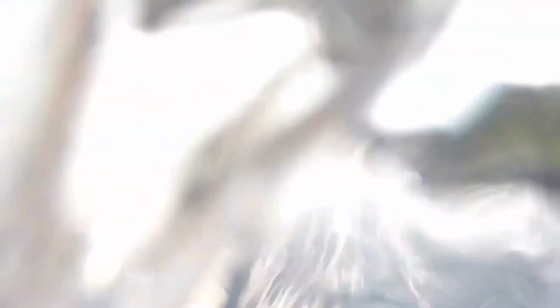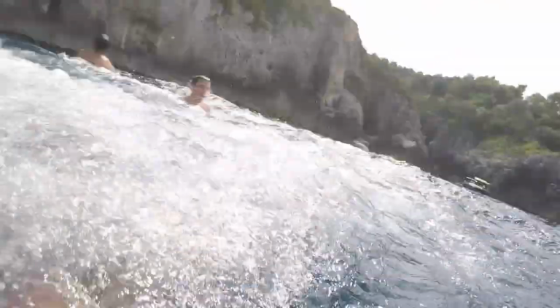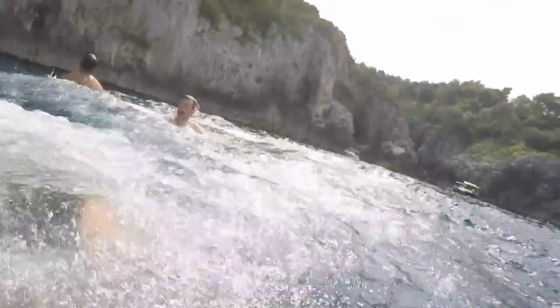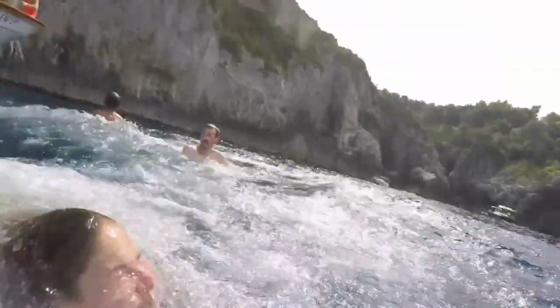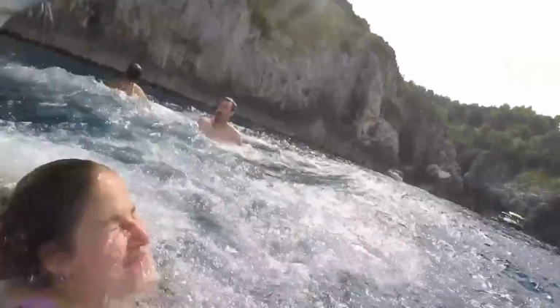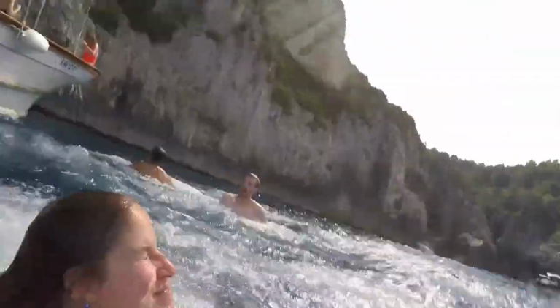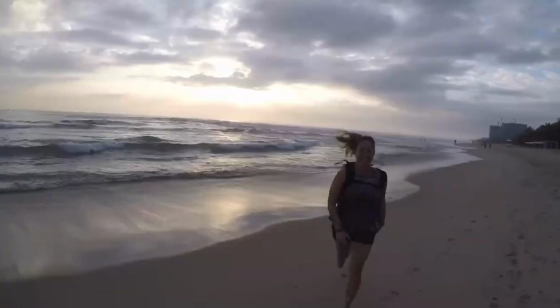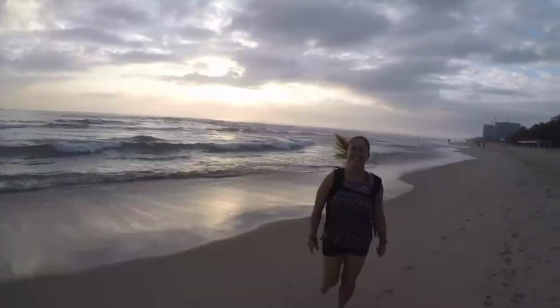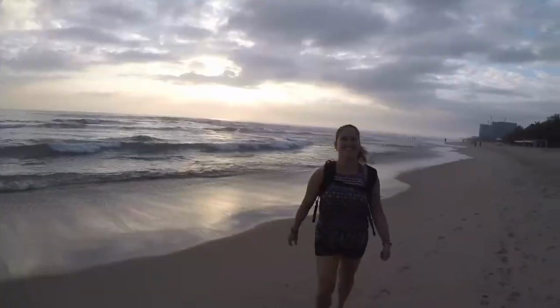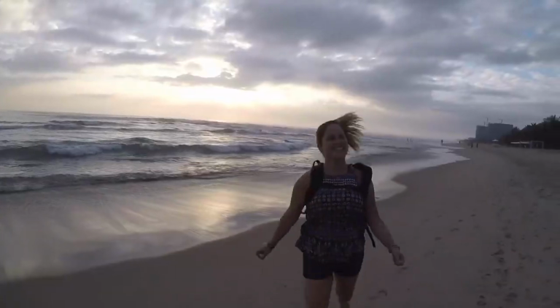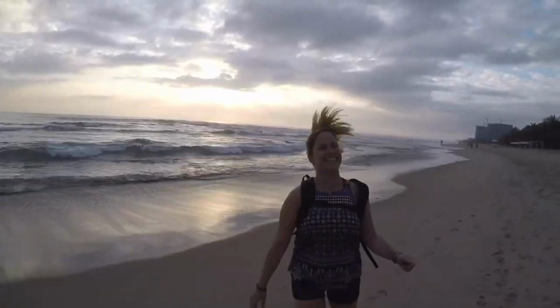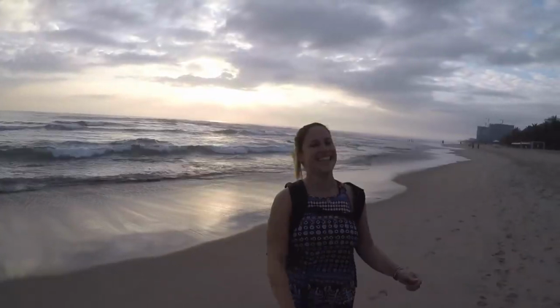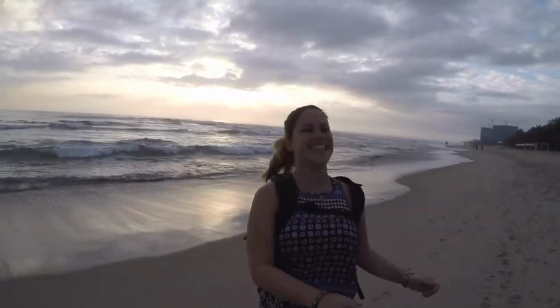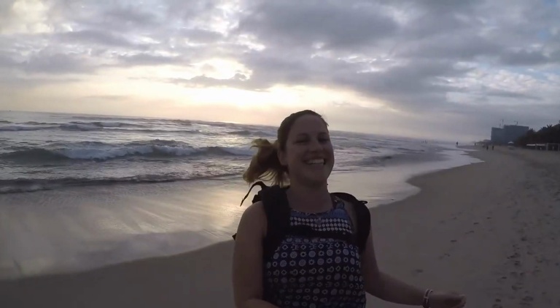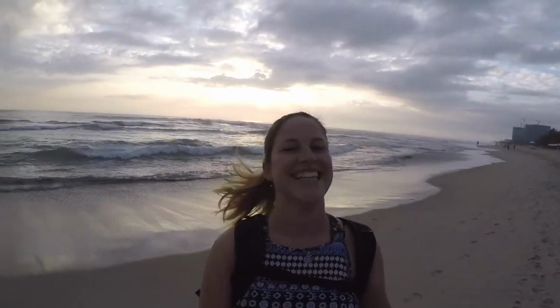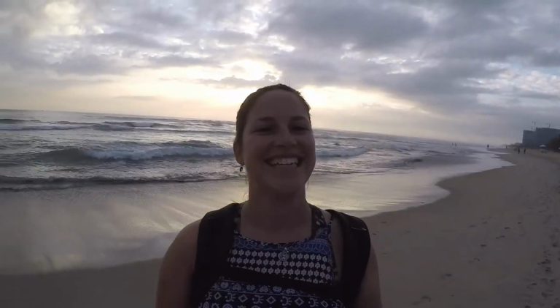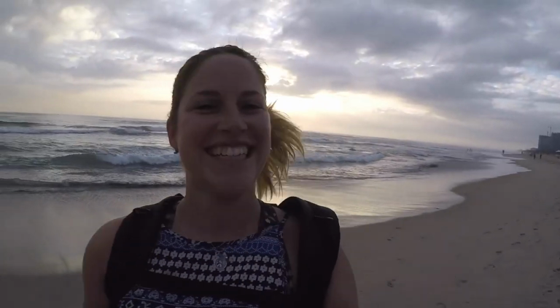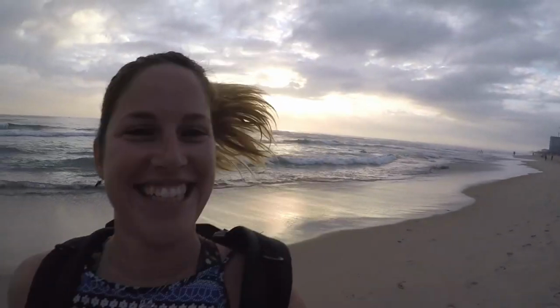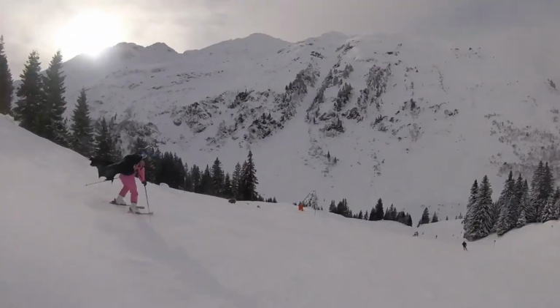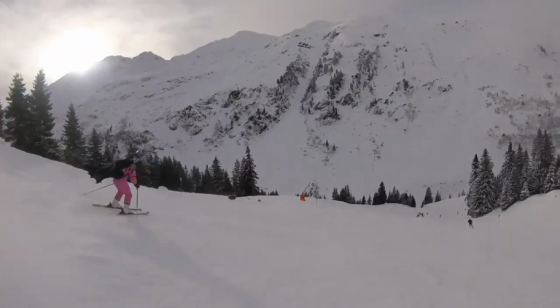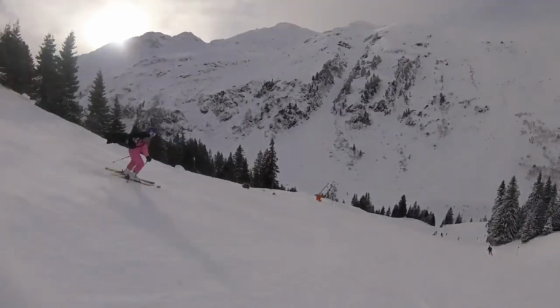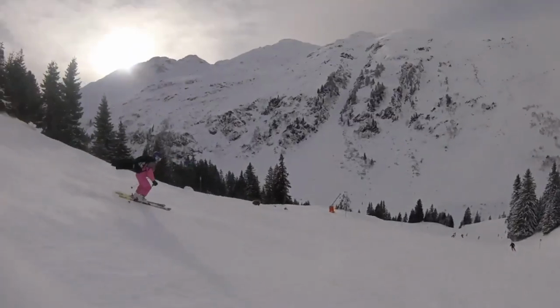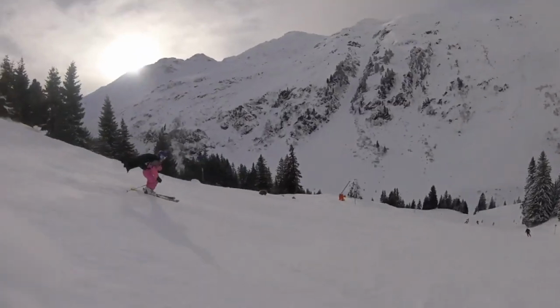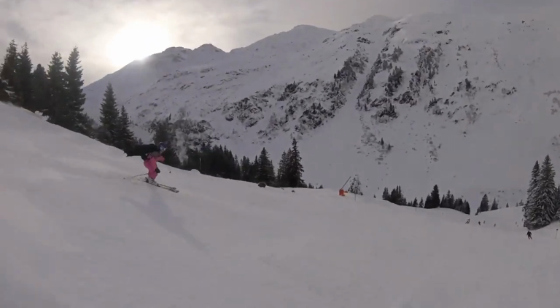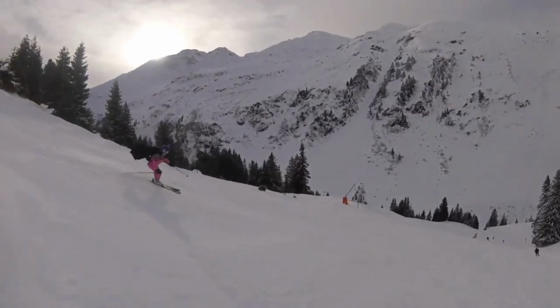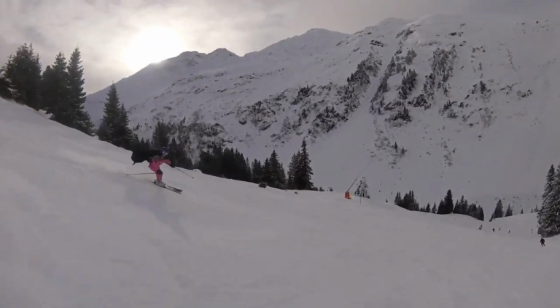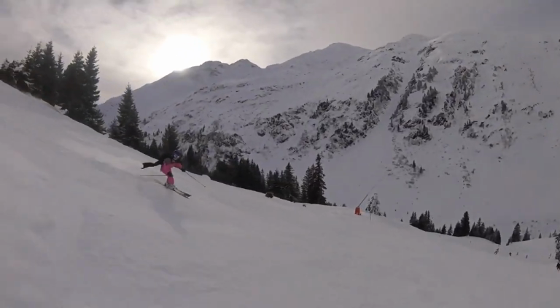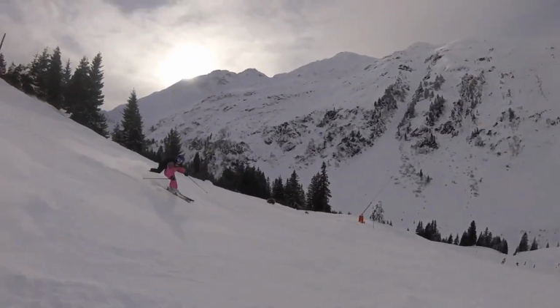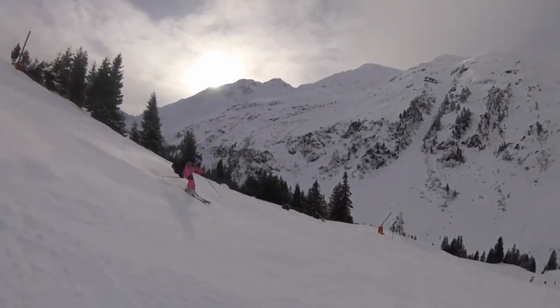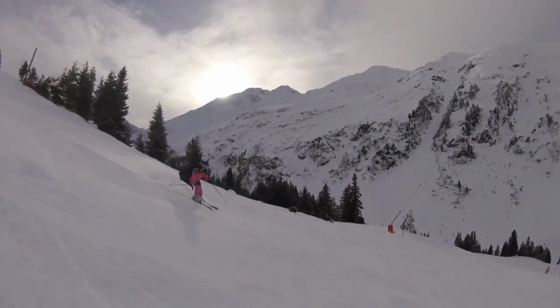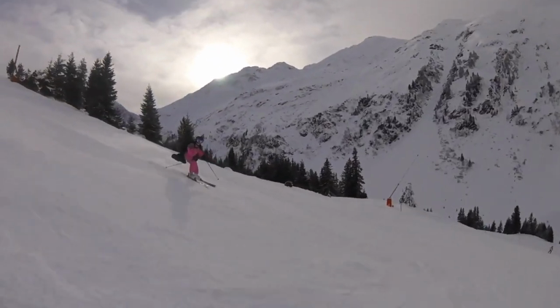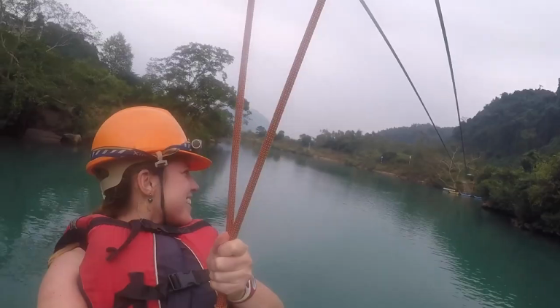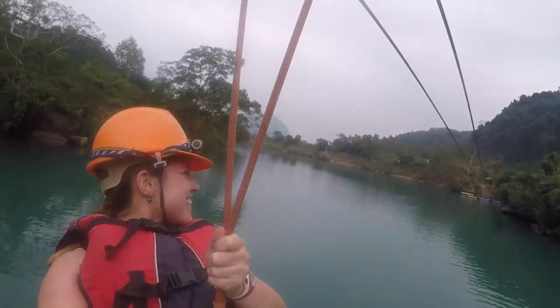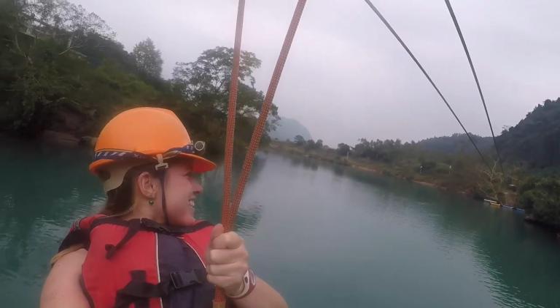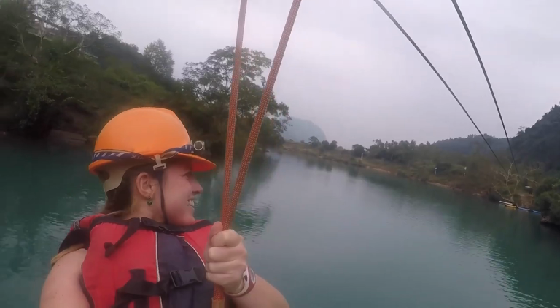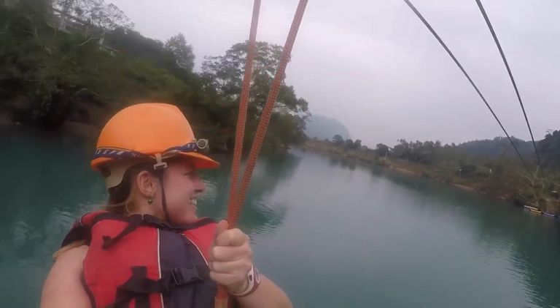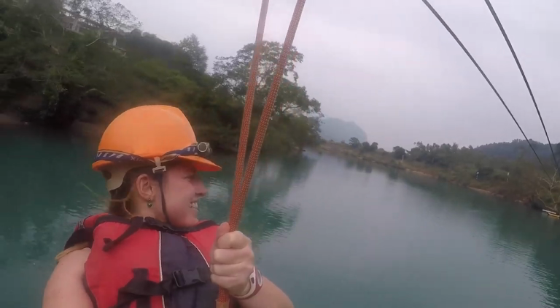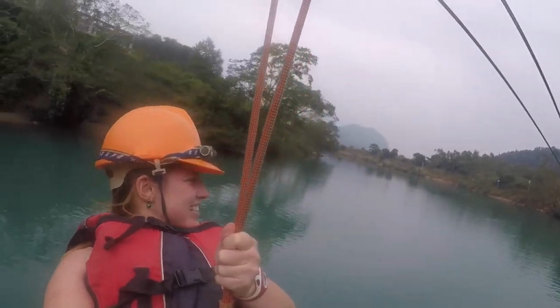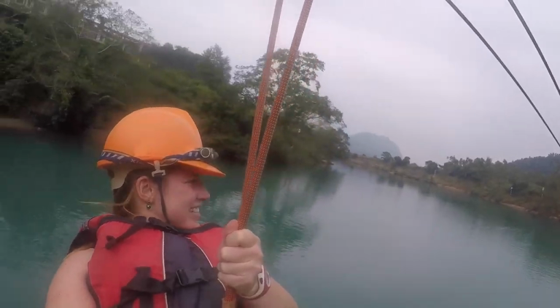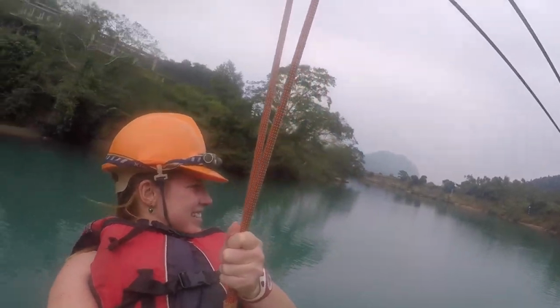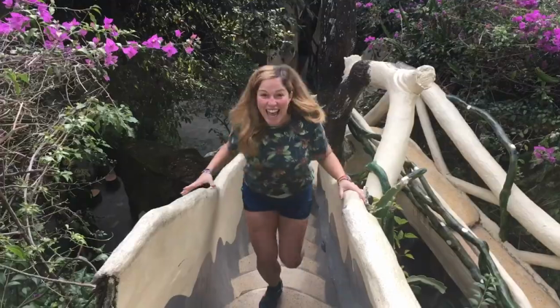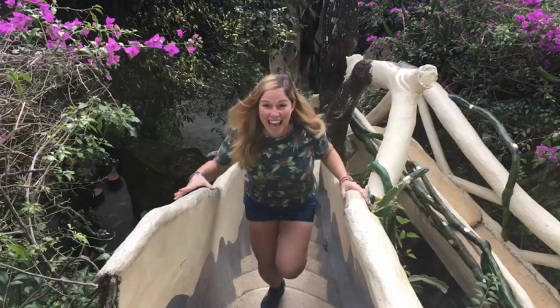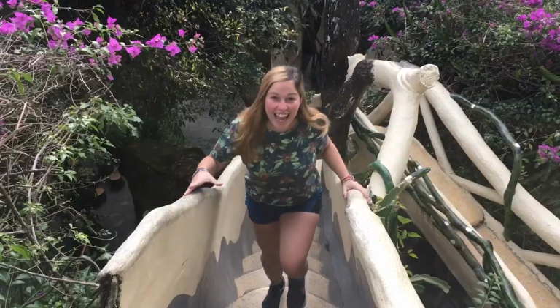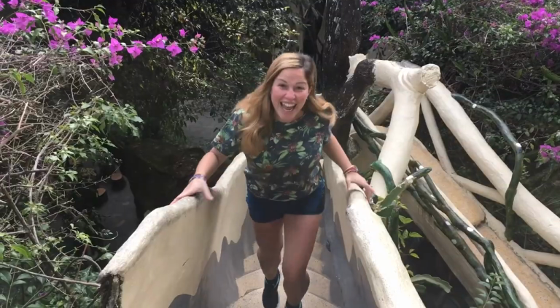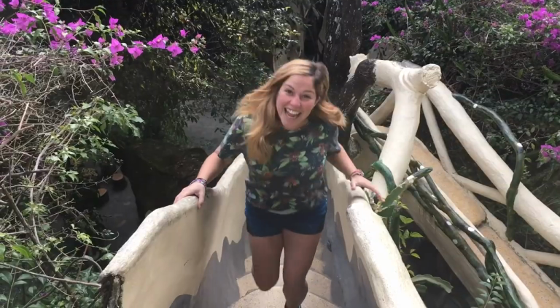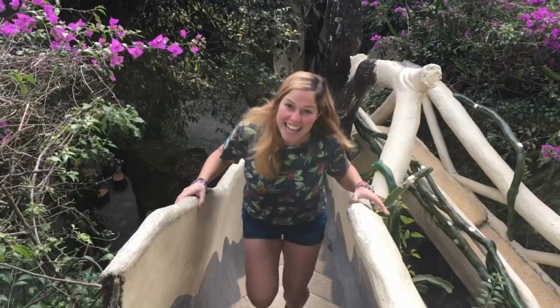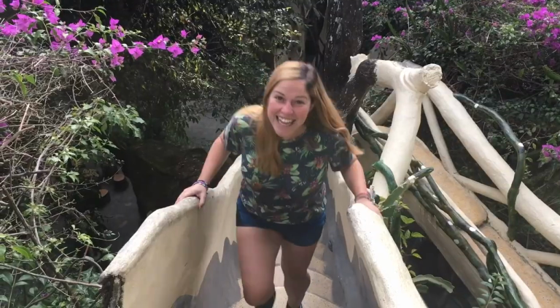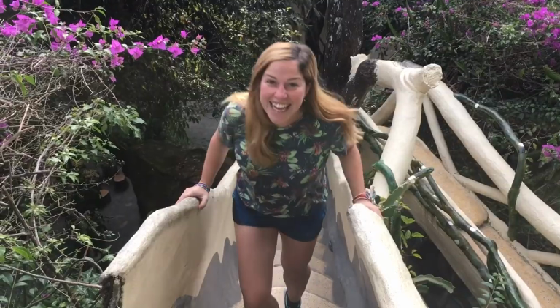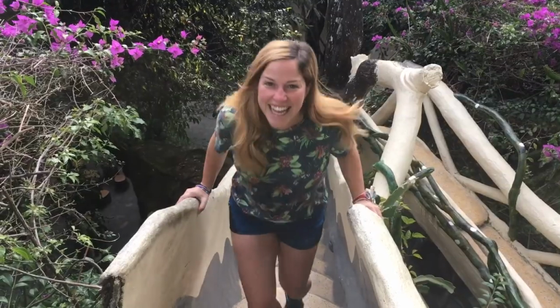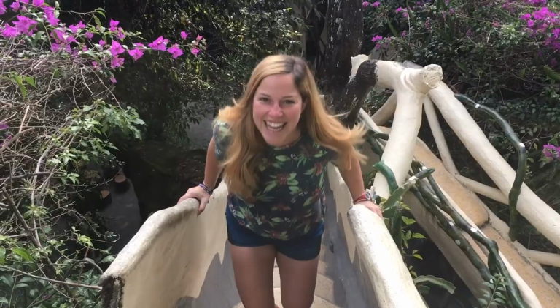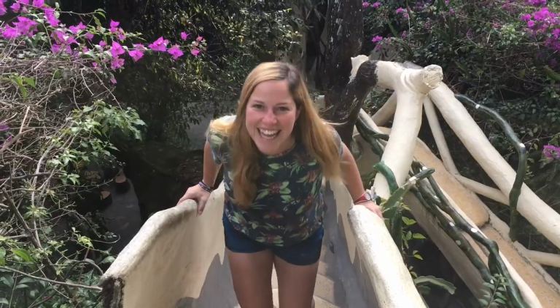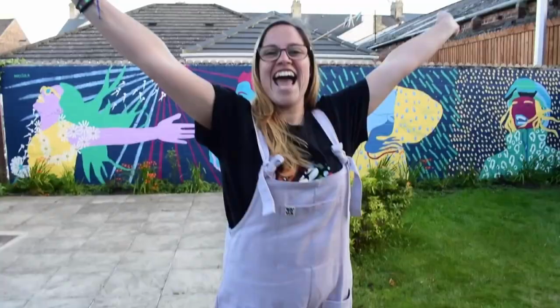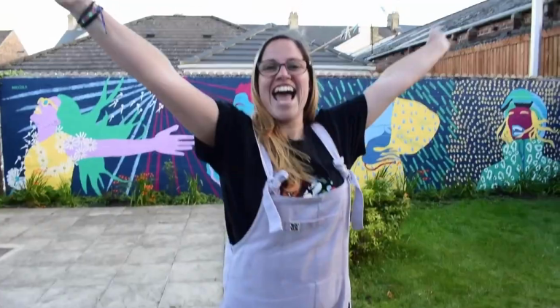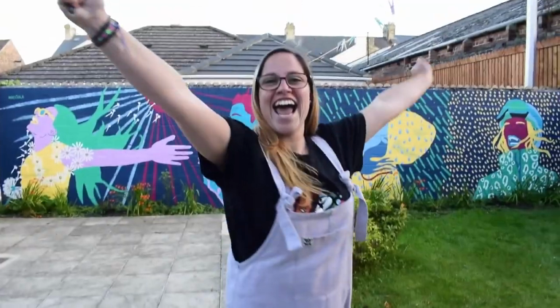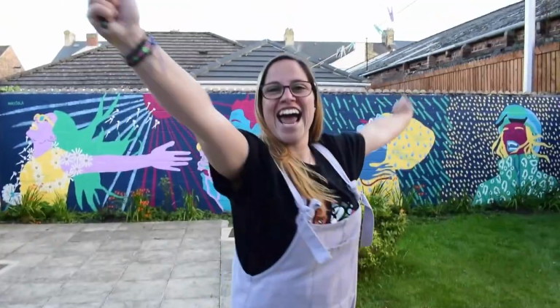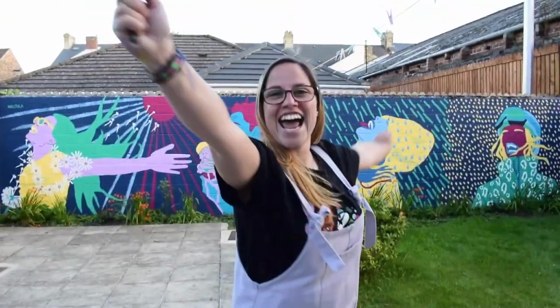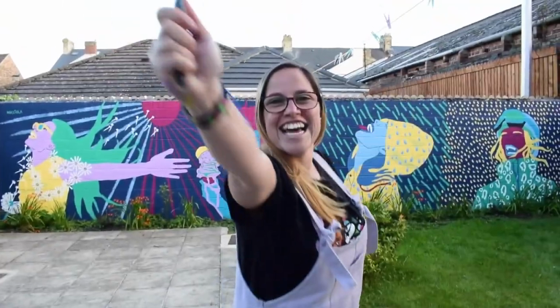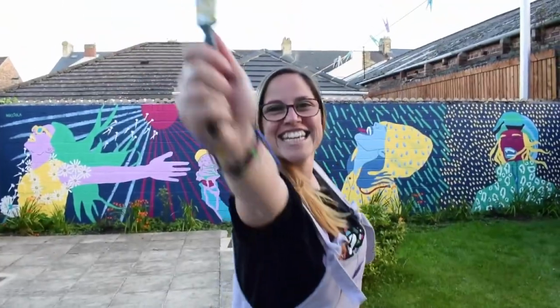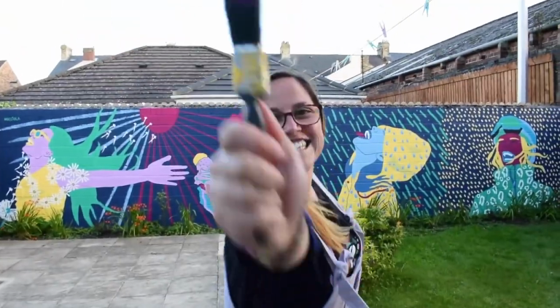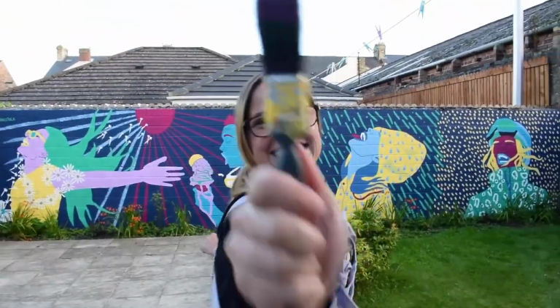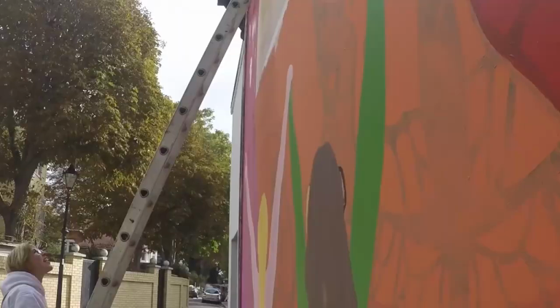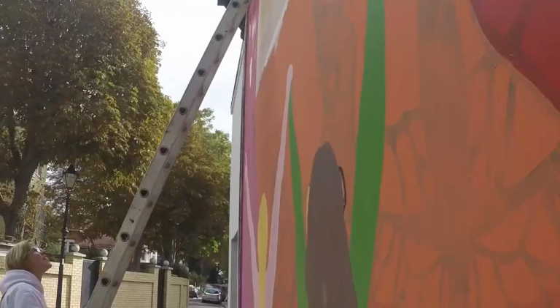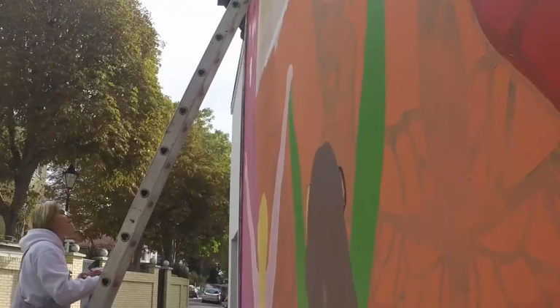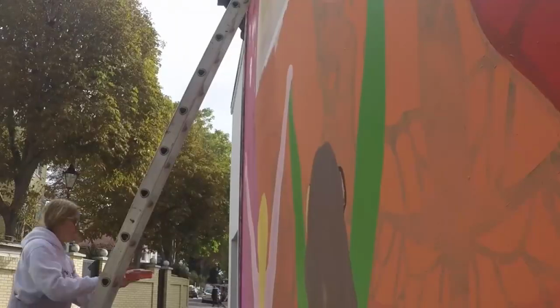I am Nochola the Drawer, an artist and adventurer from the UK. Let's get creative!